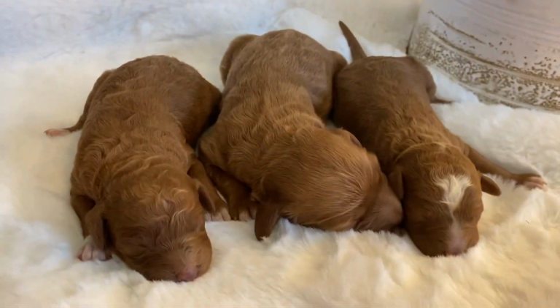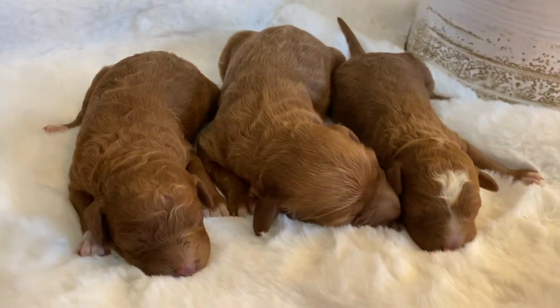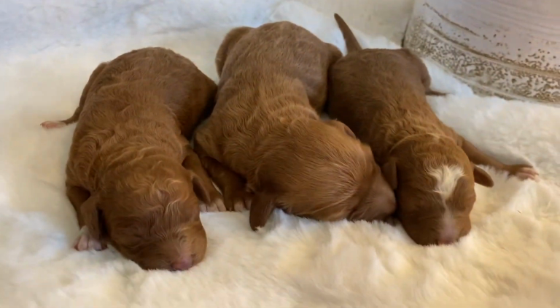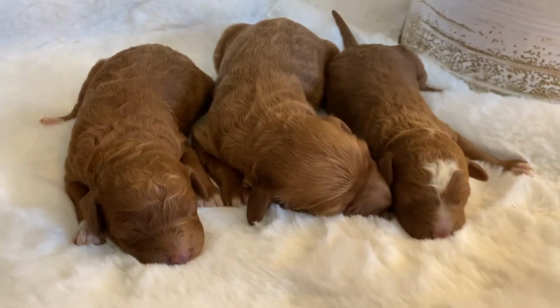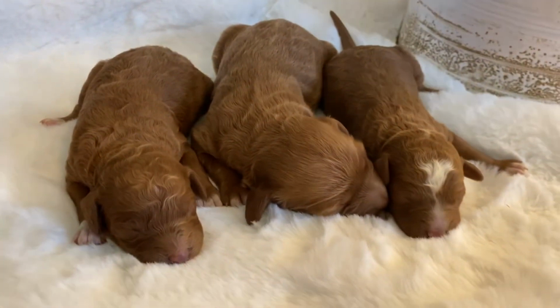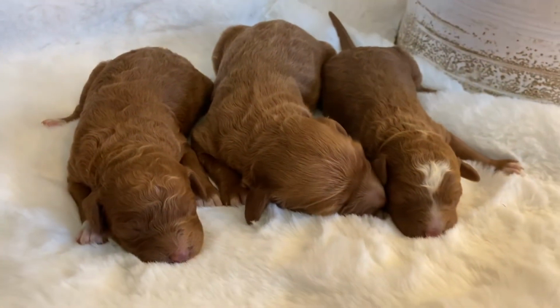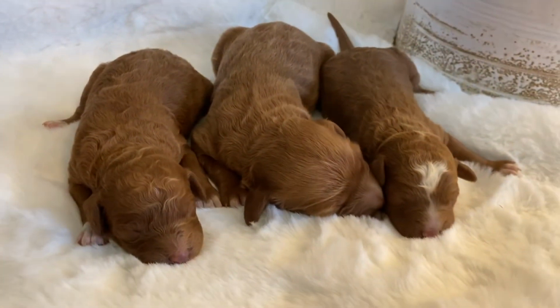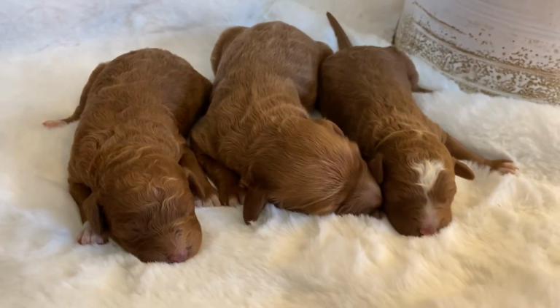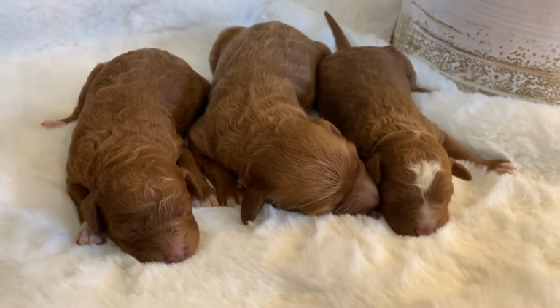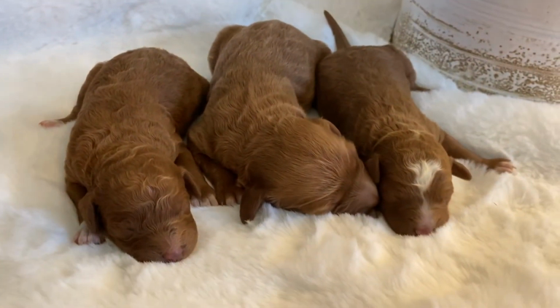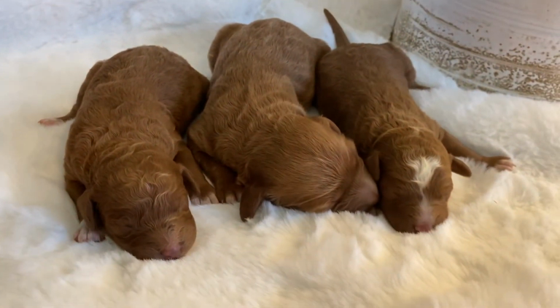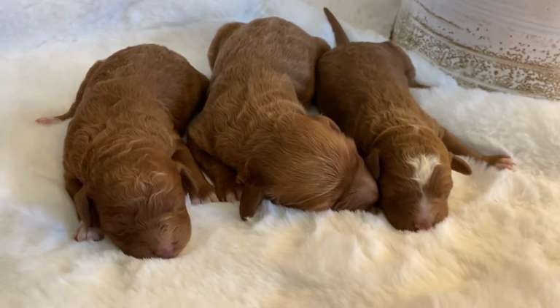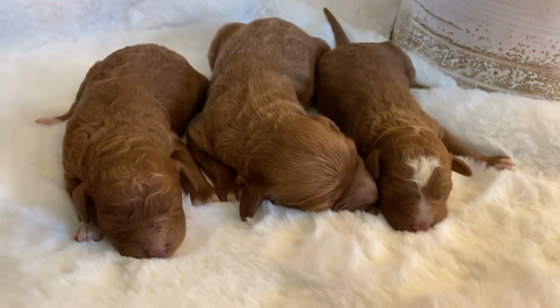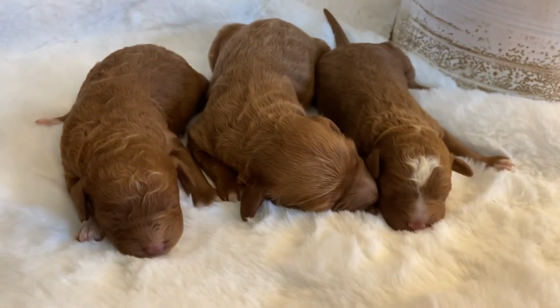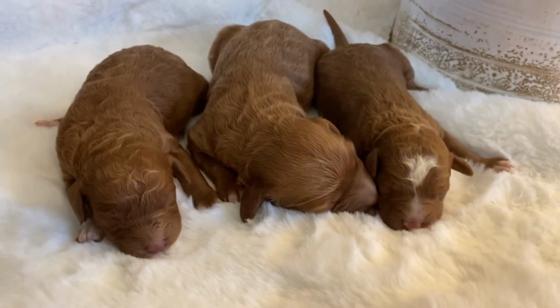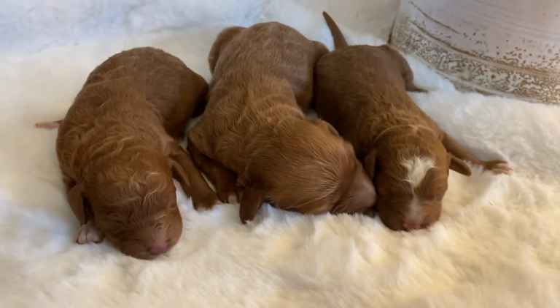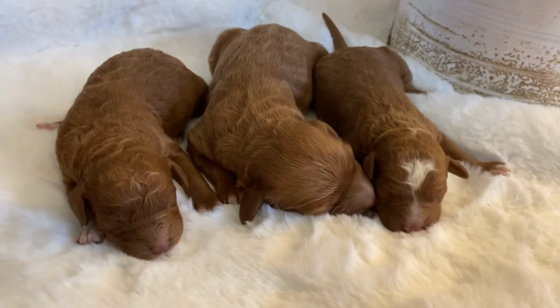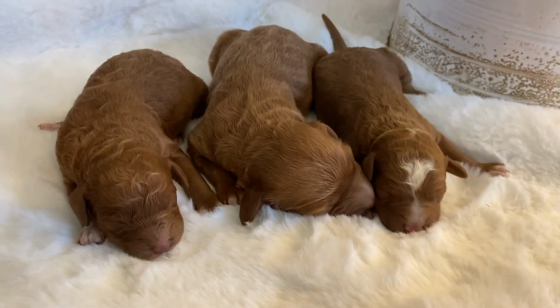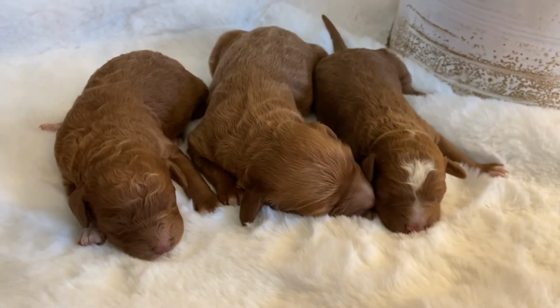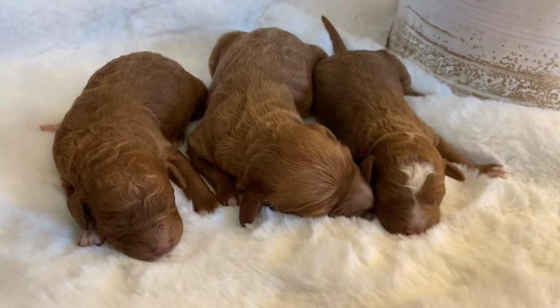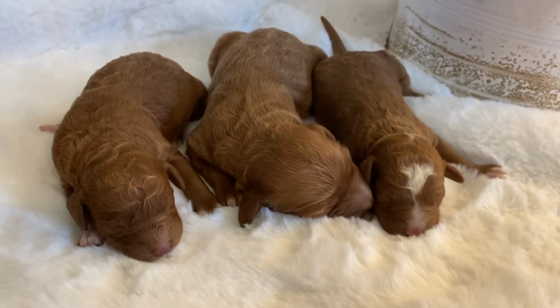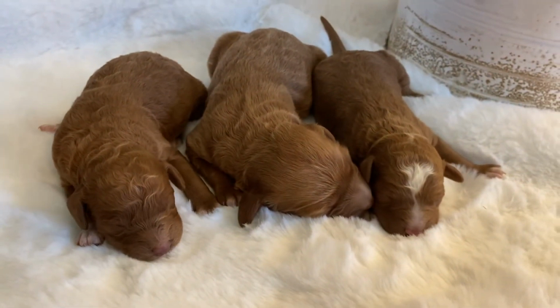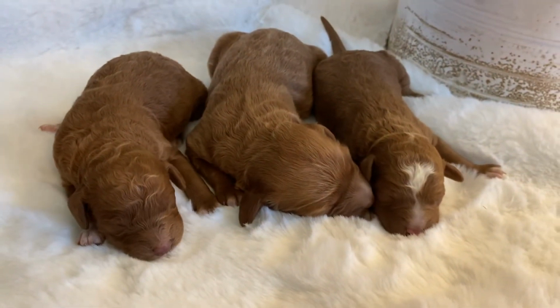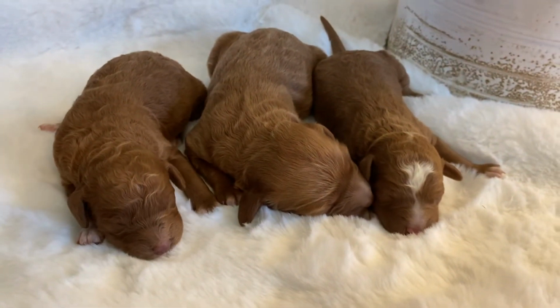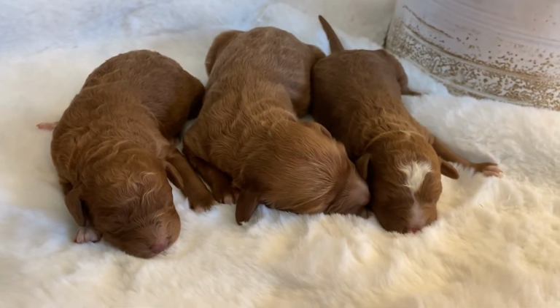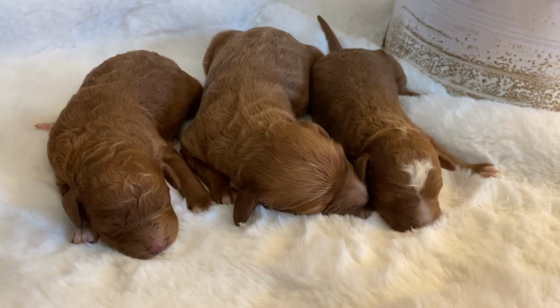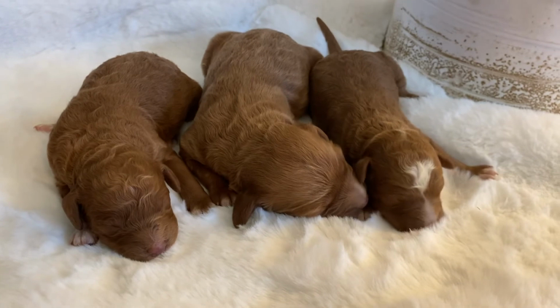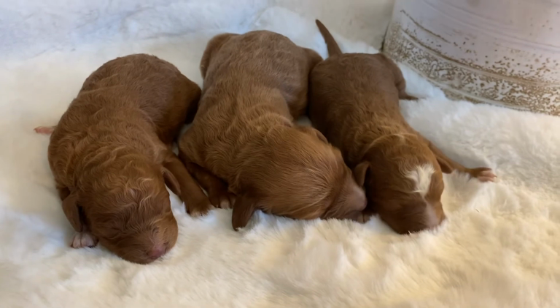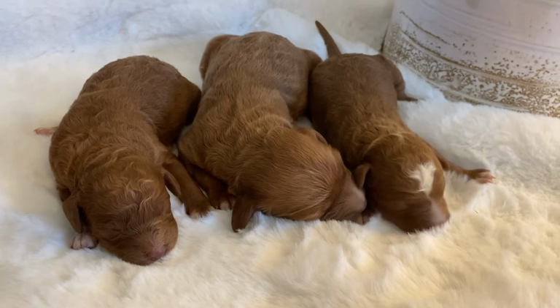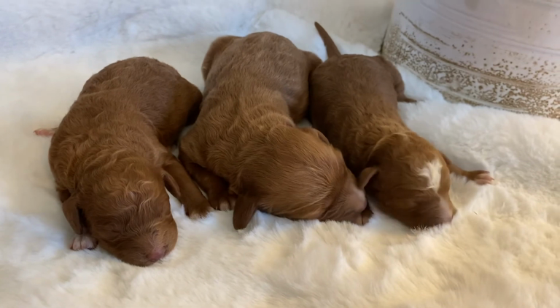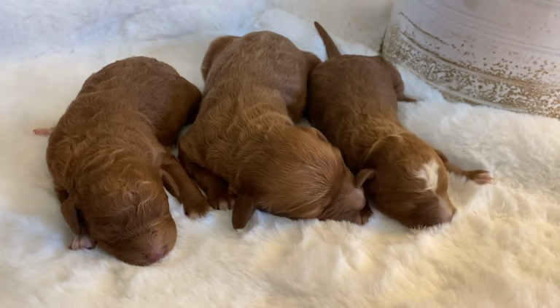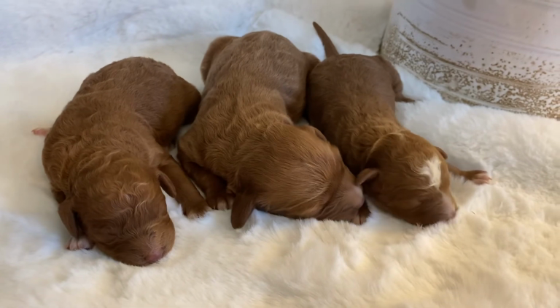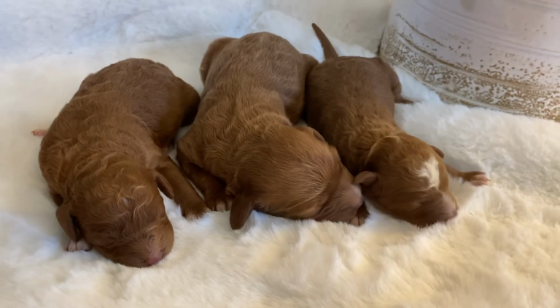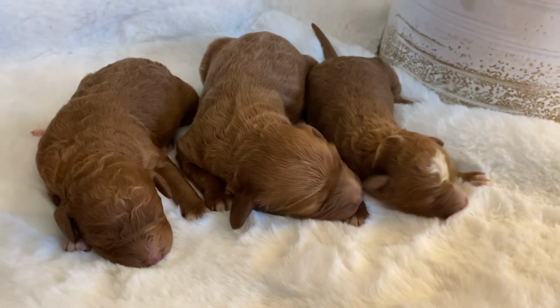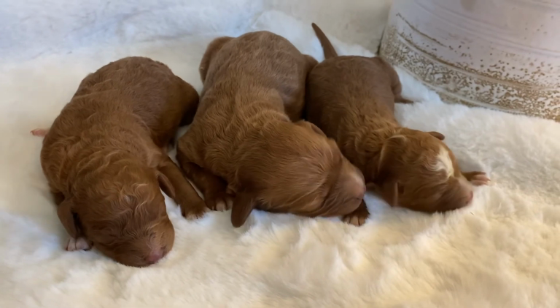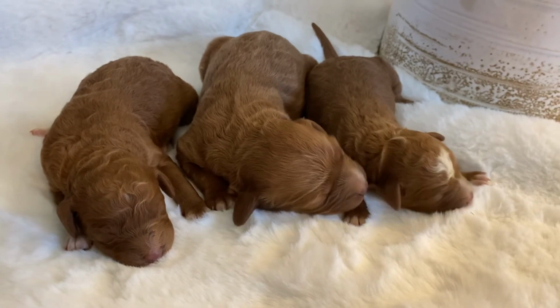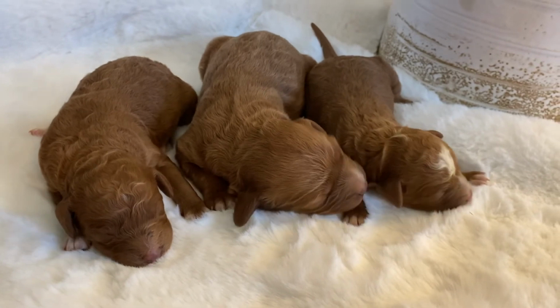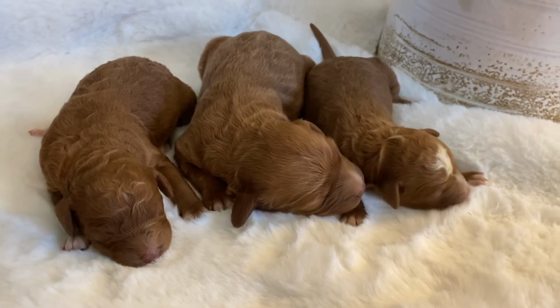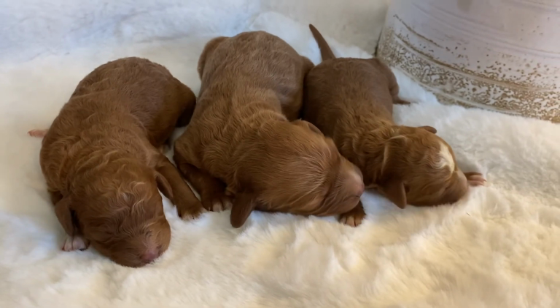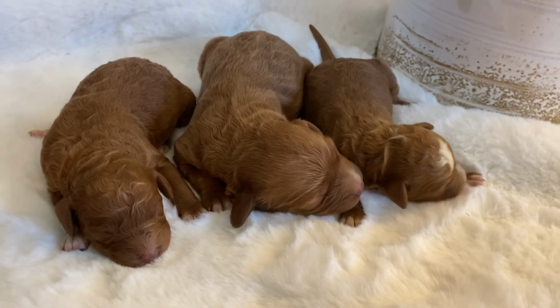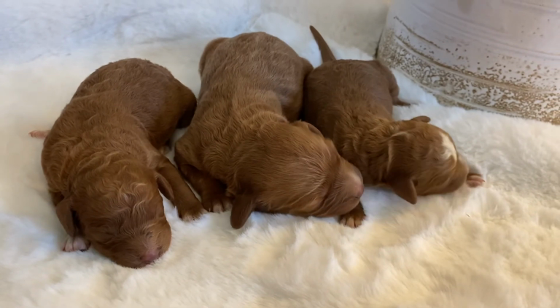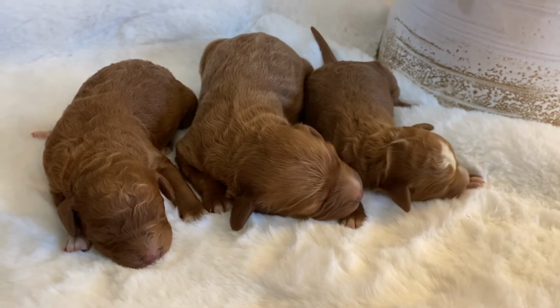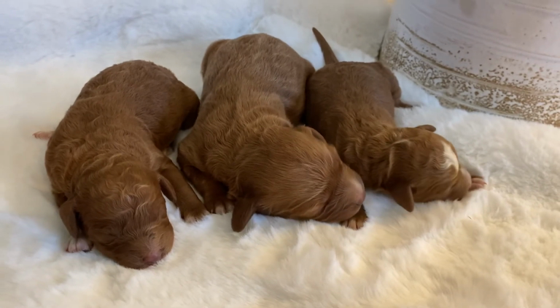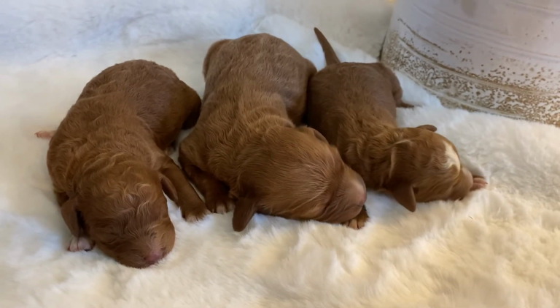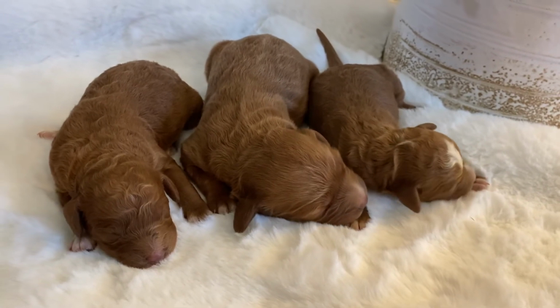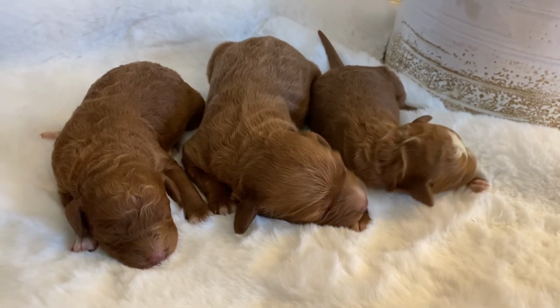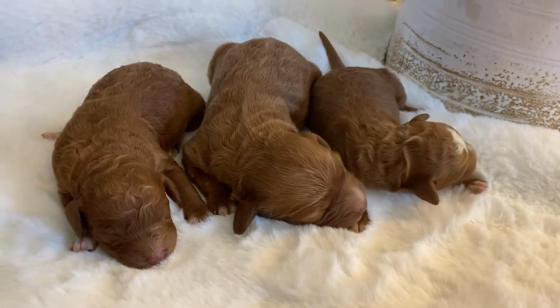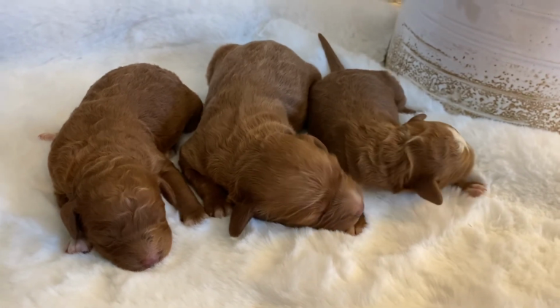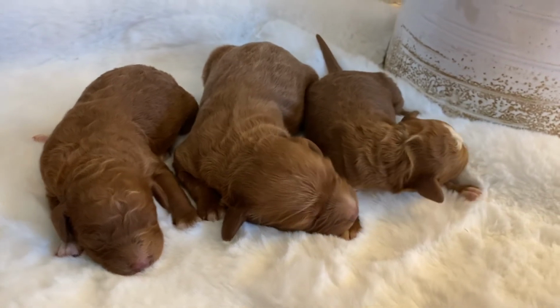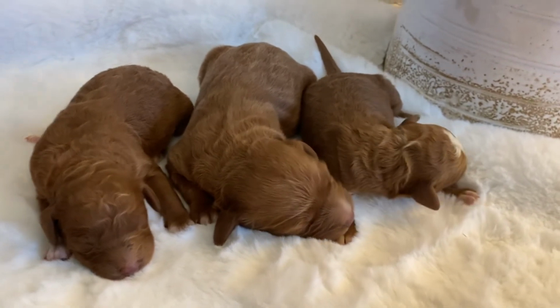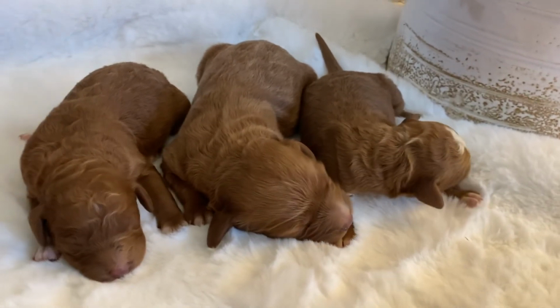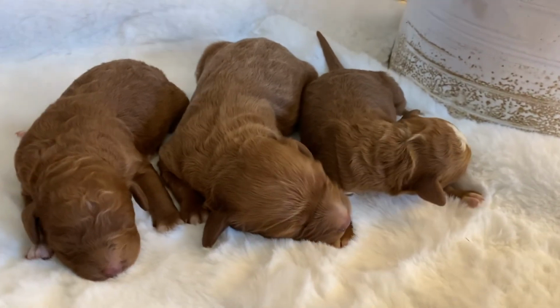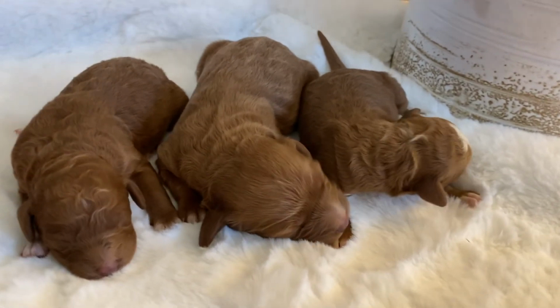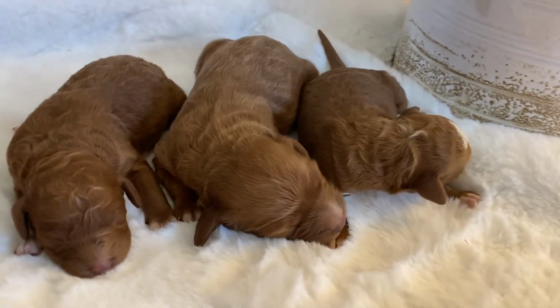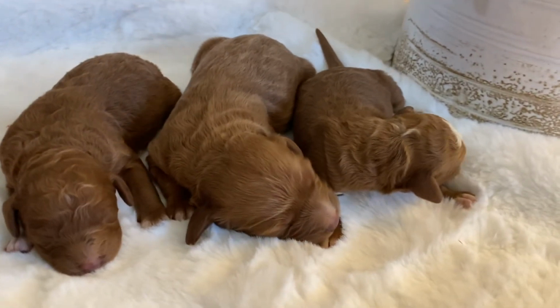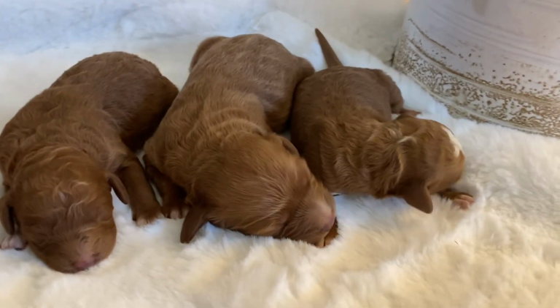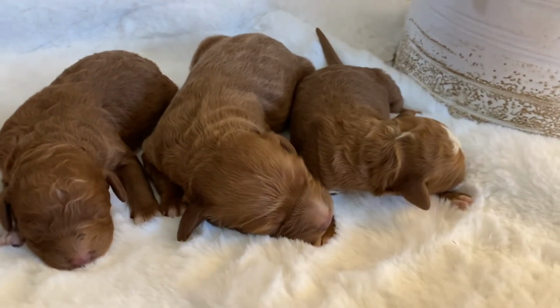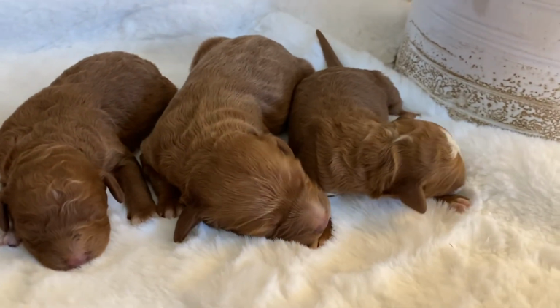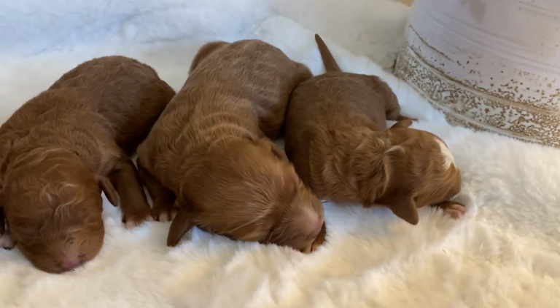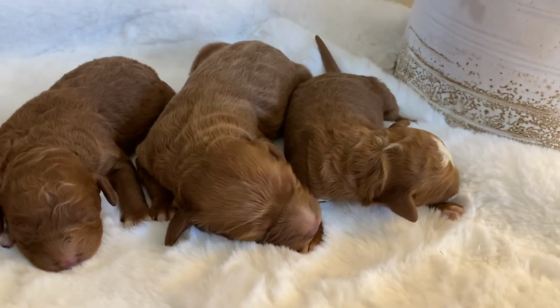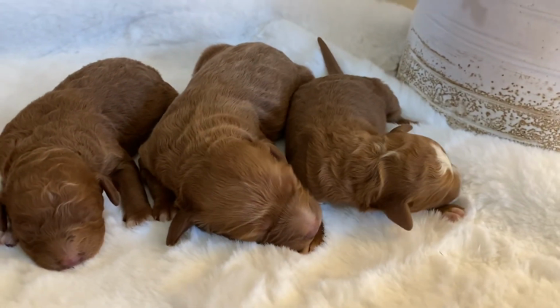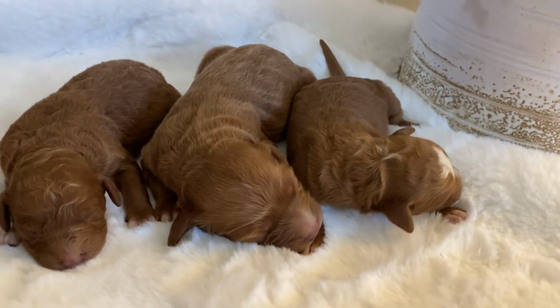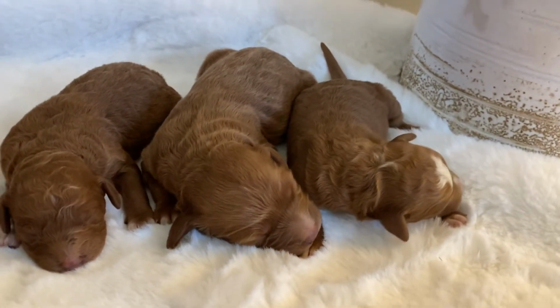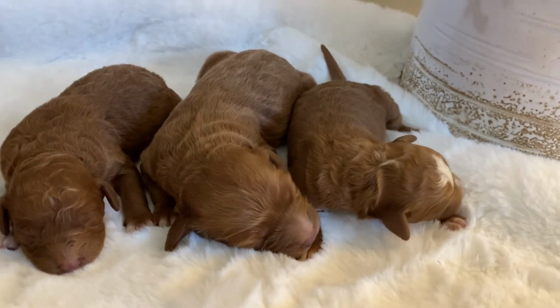This is Dusty's litter. They are just a few days old and all three are little girls.